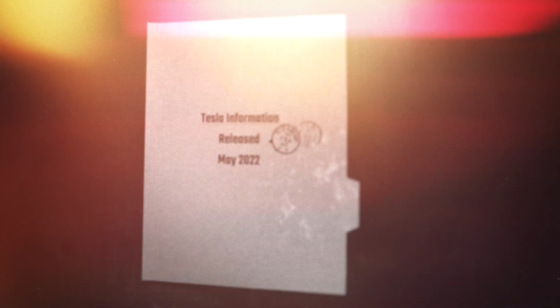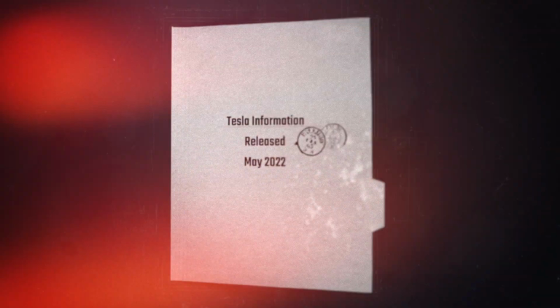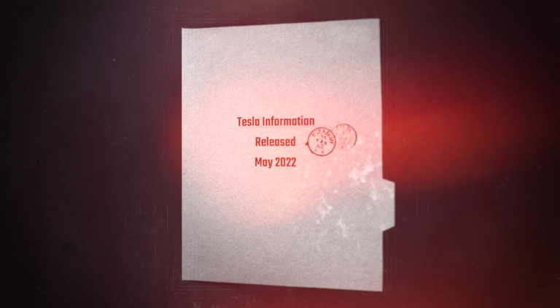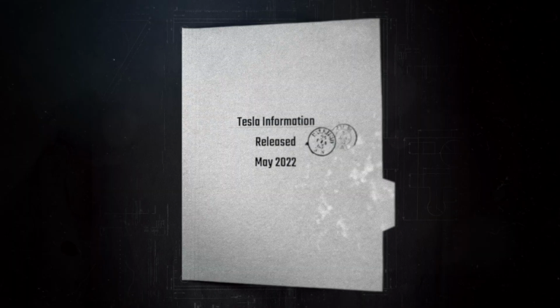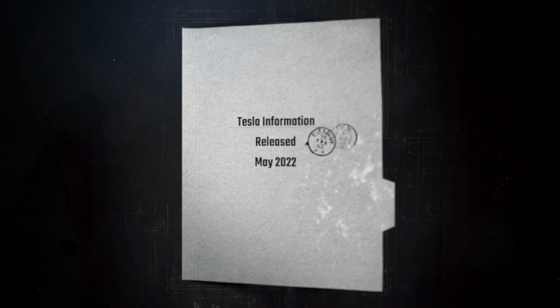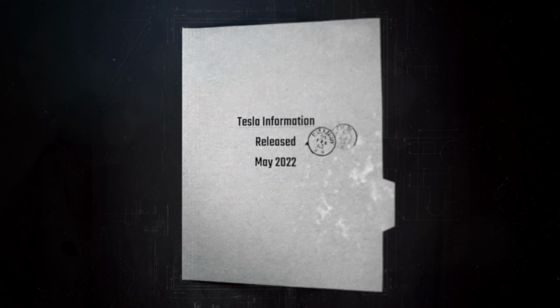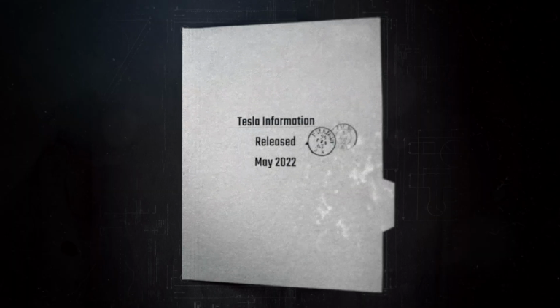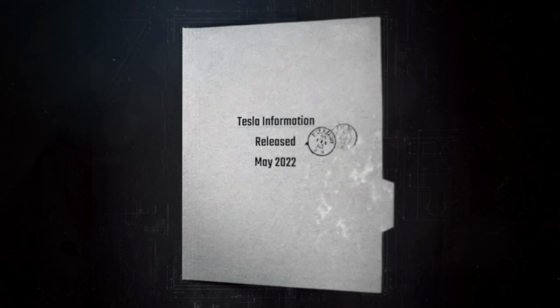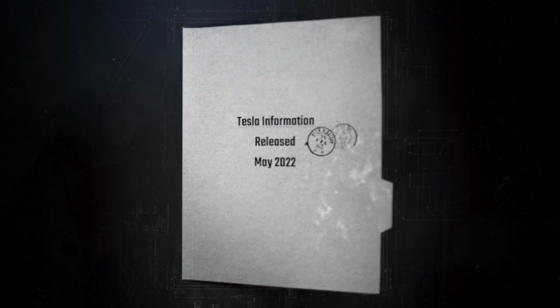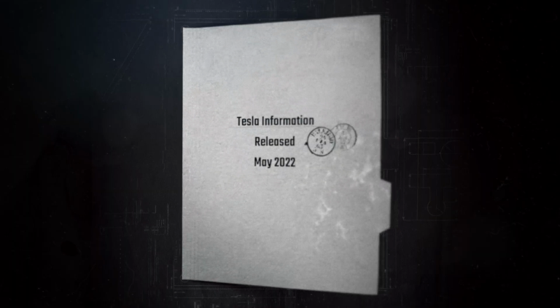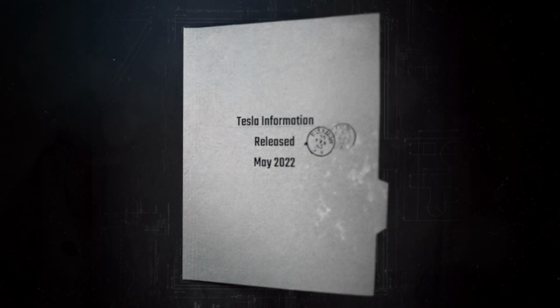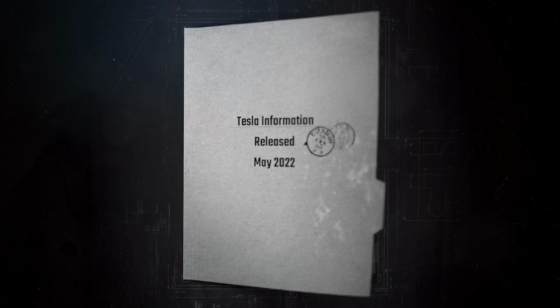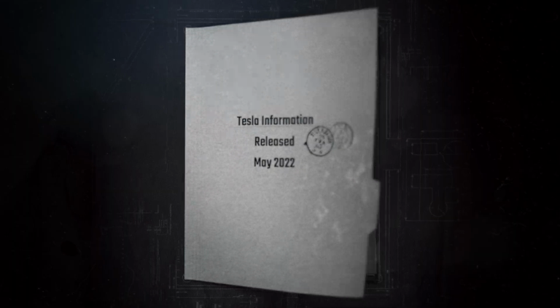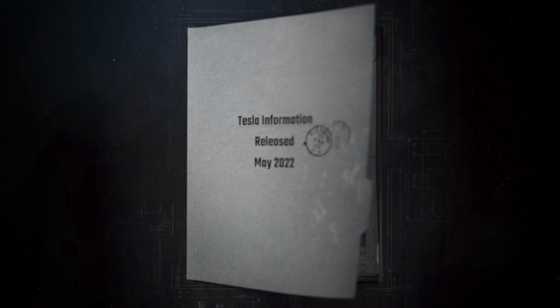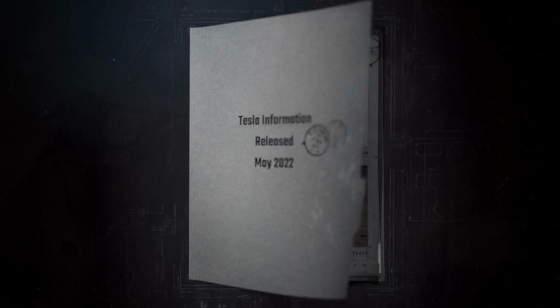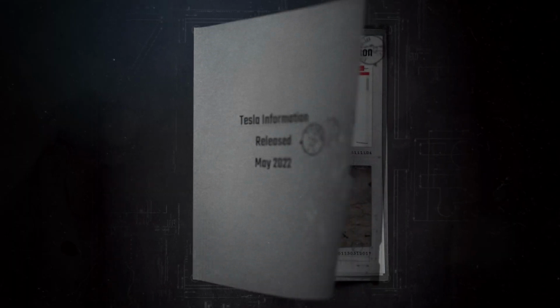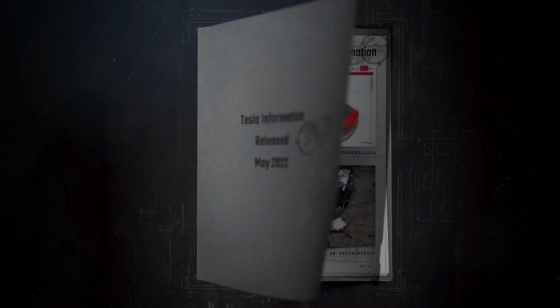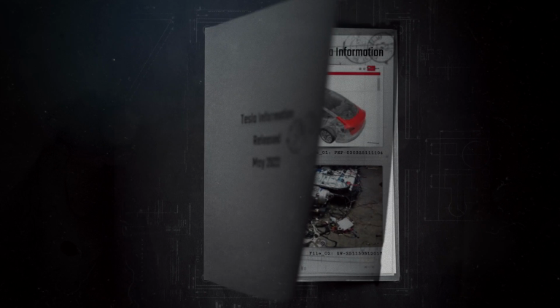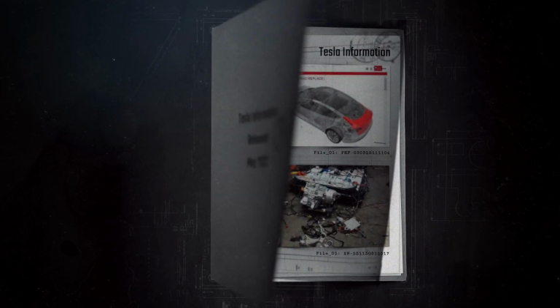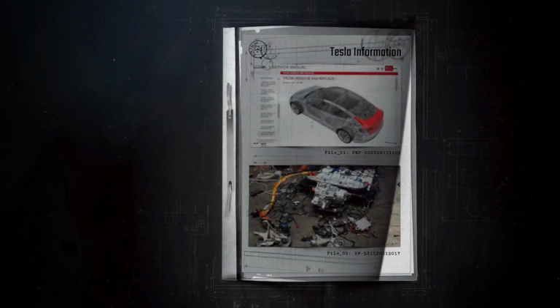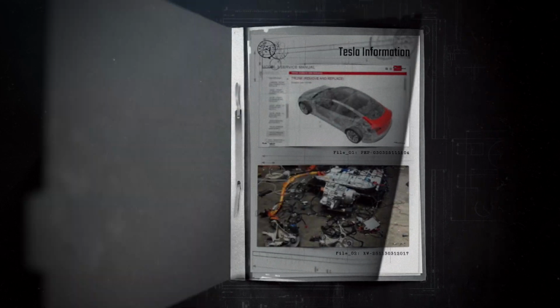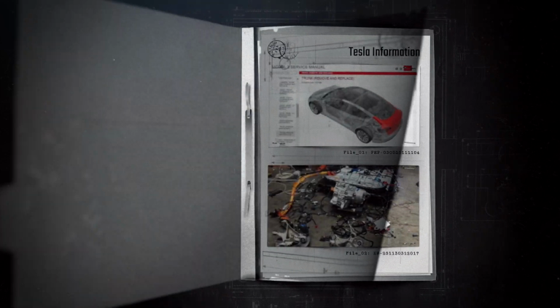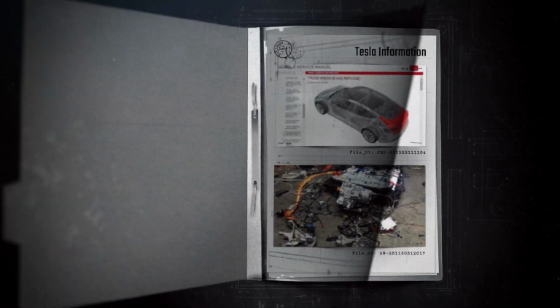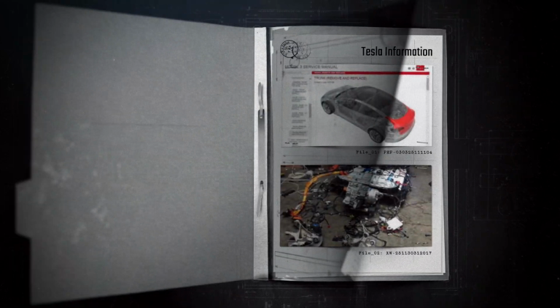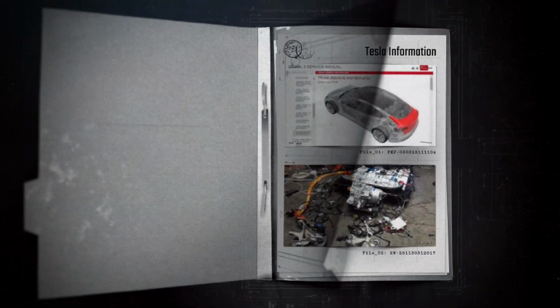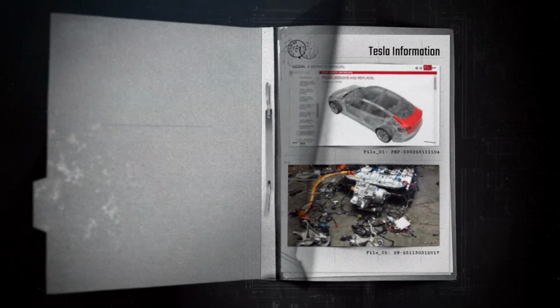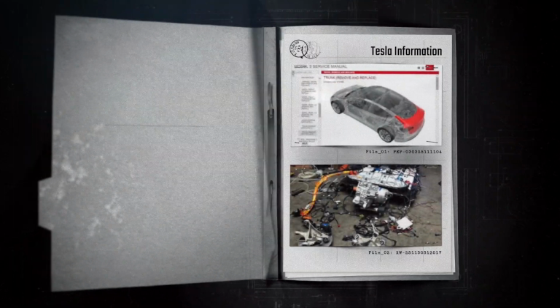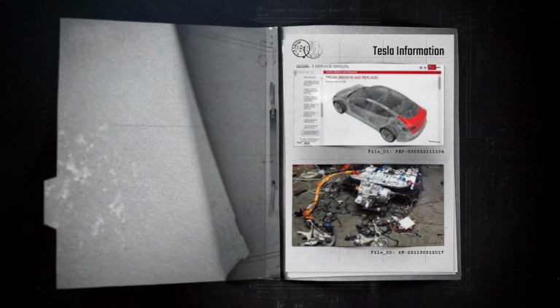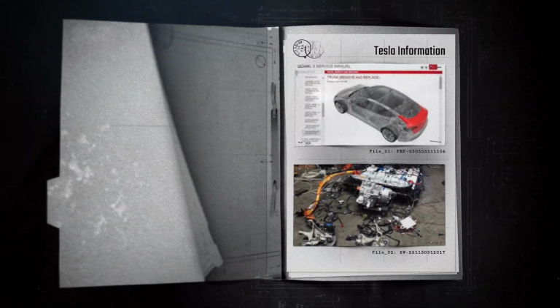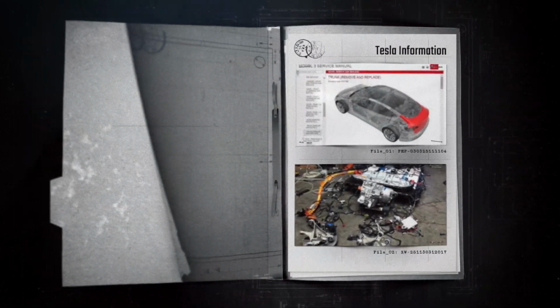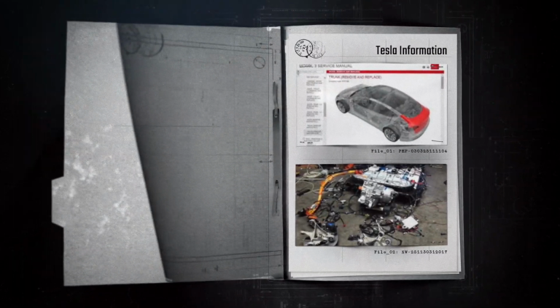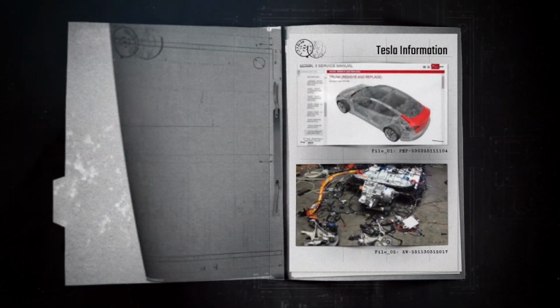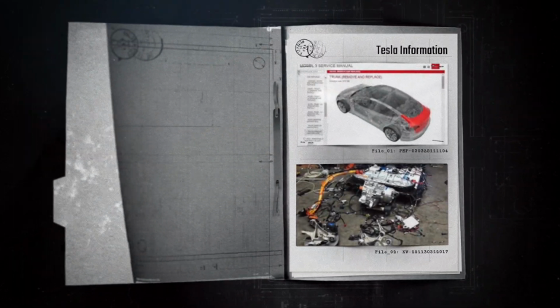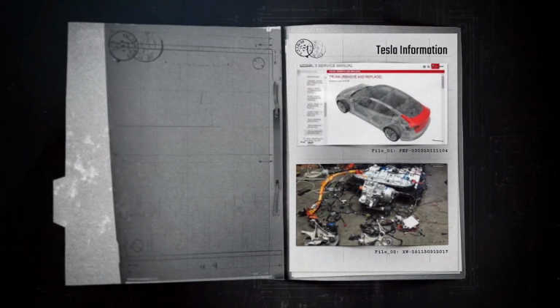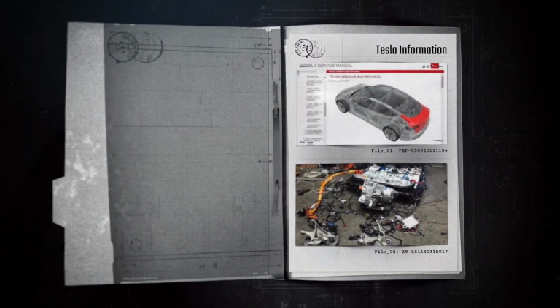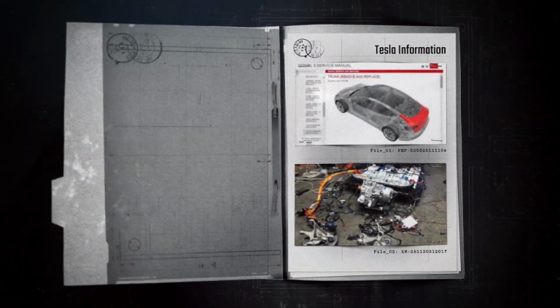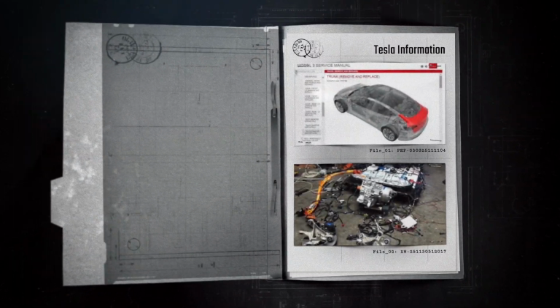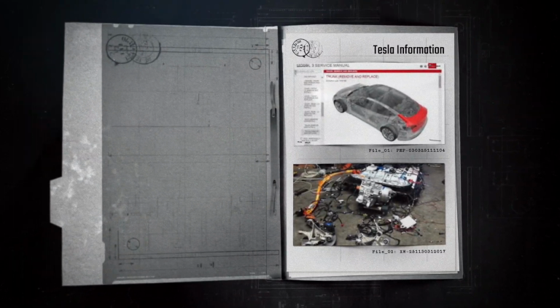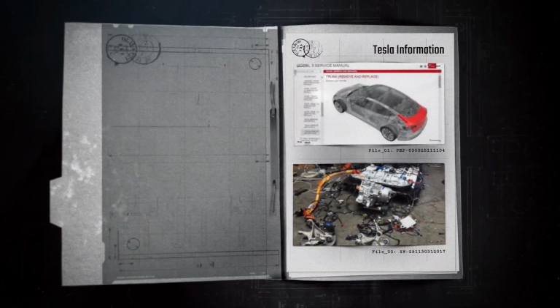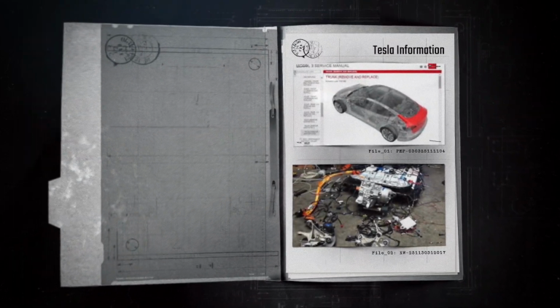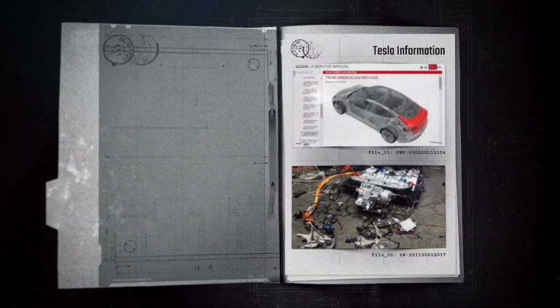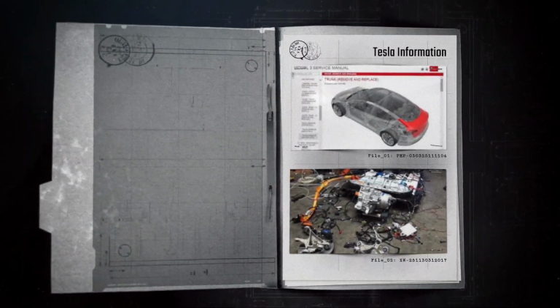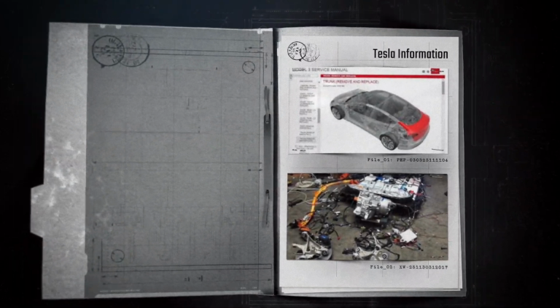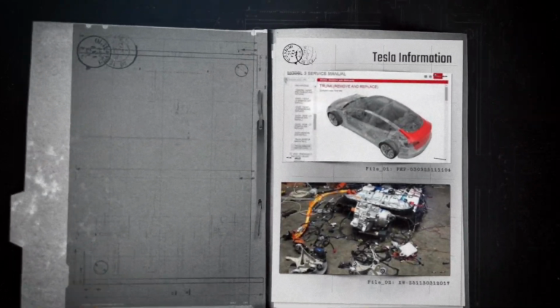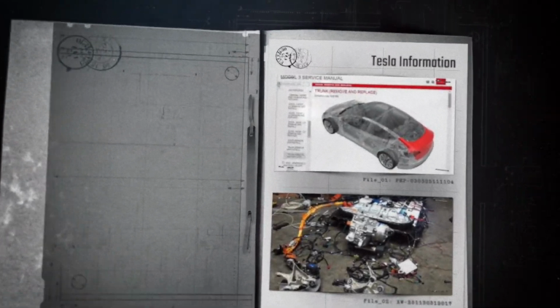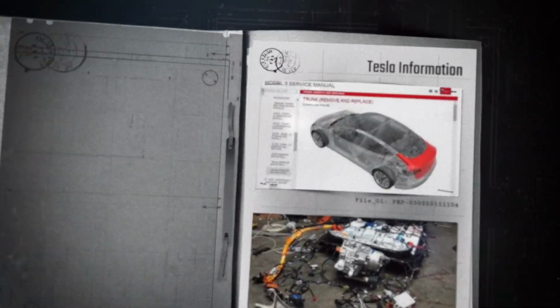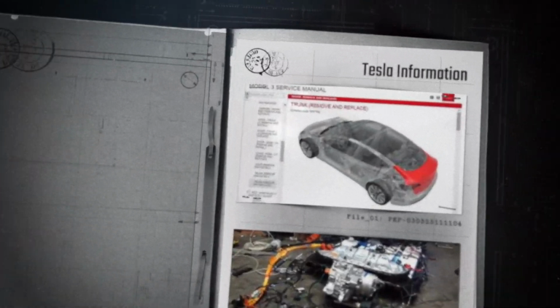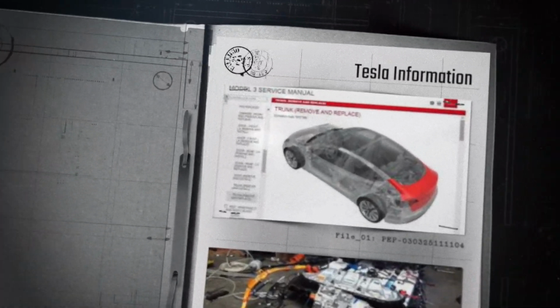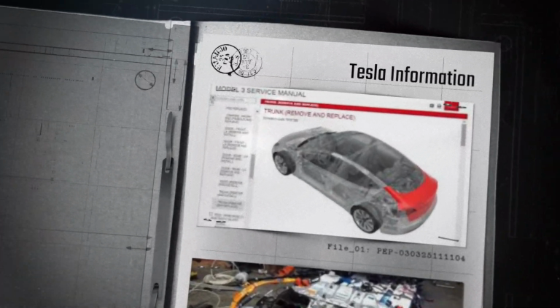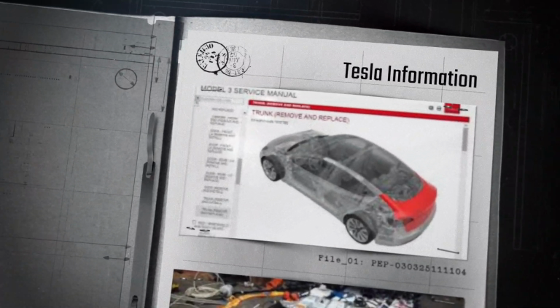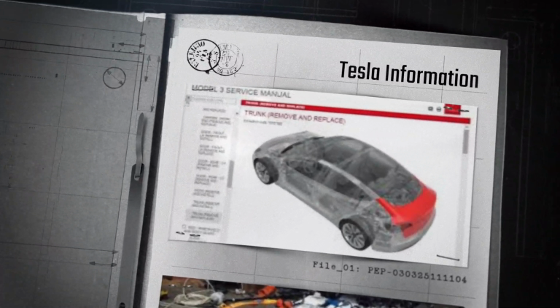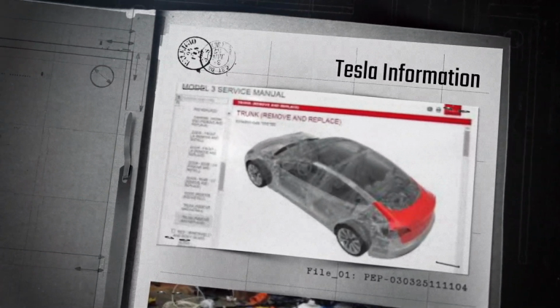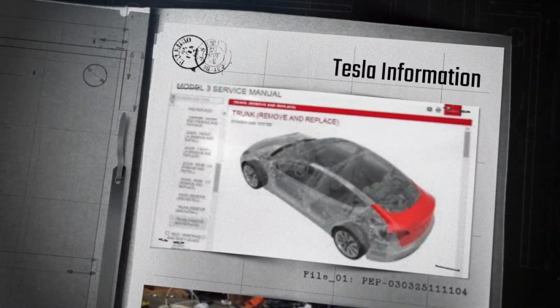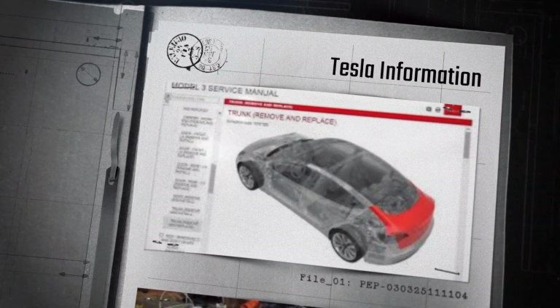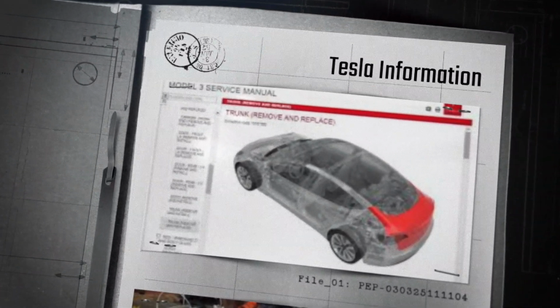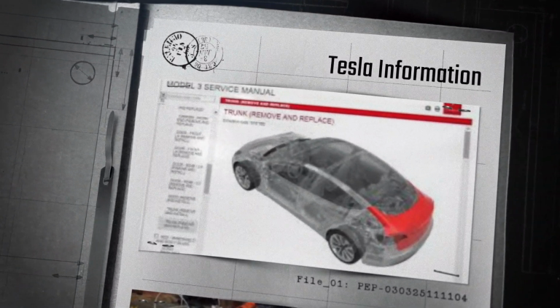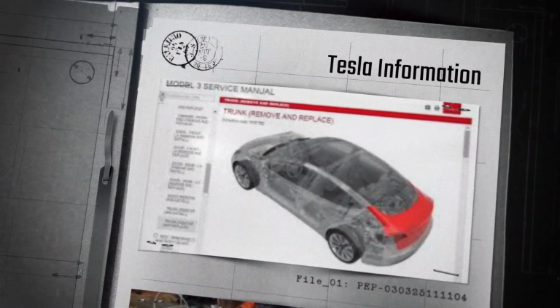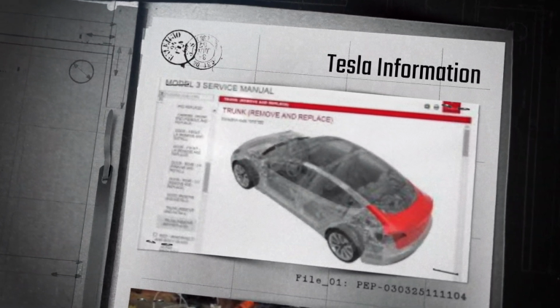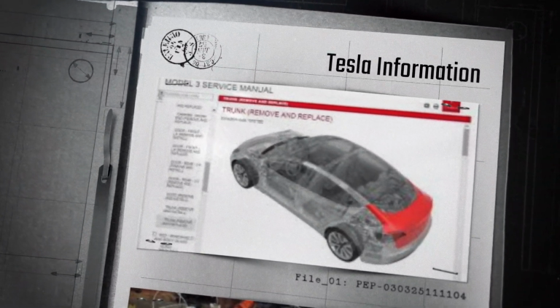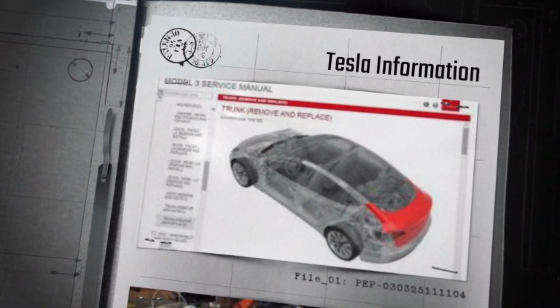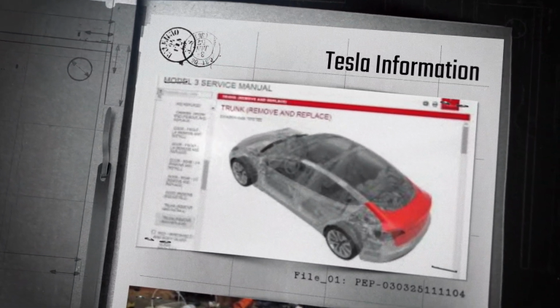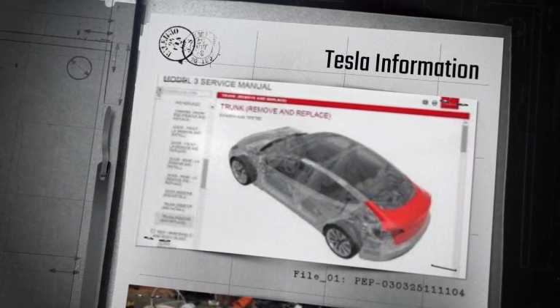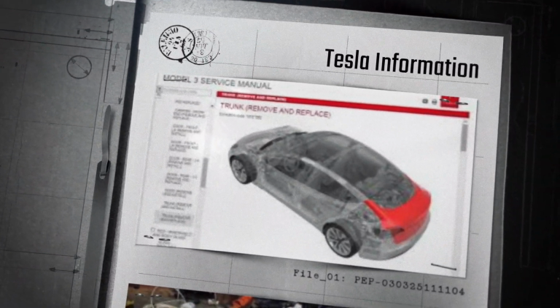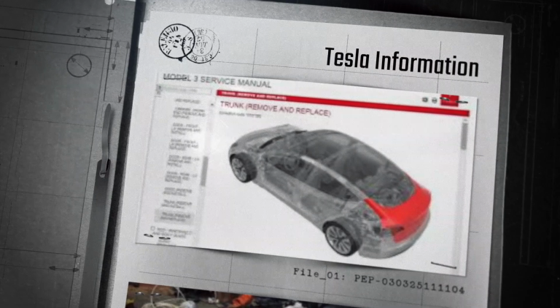Good day everyone, Garage King here and it is a special day. Tesla has released all the service information for their cars, all models.